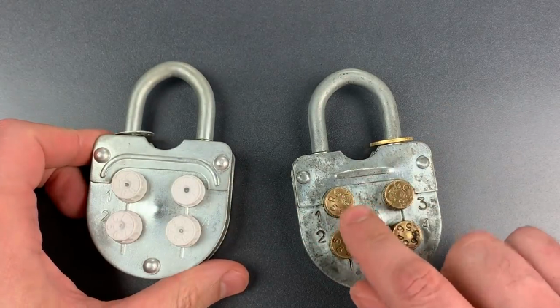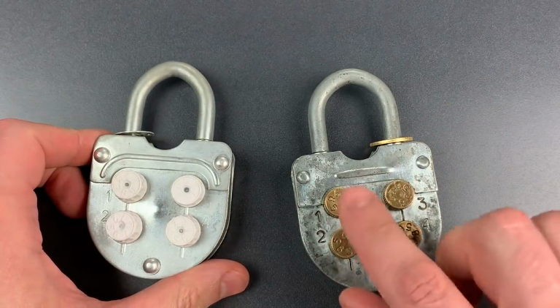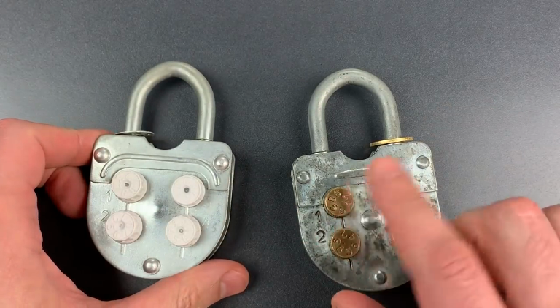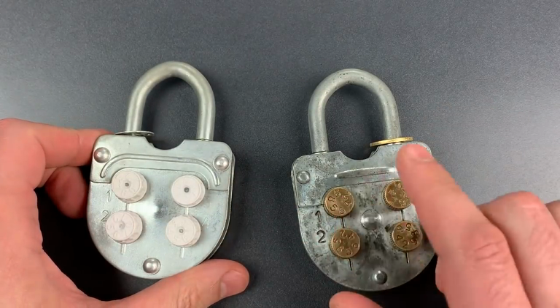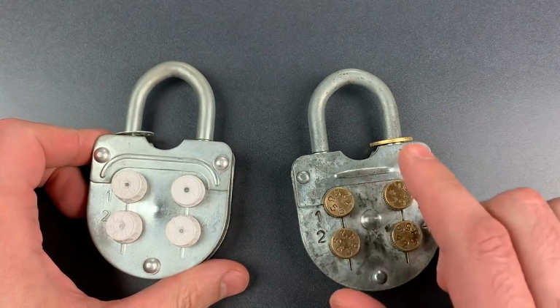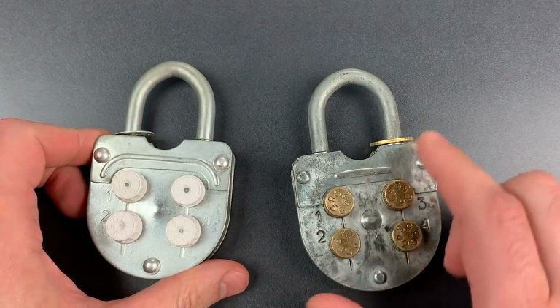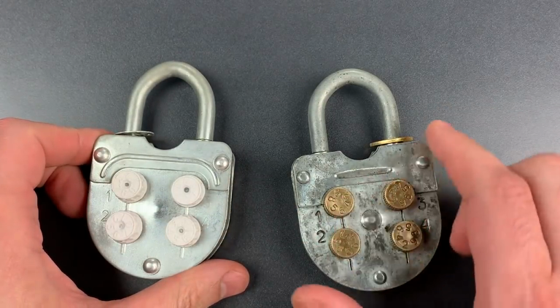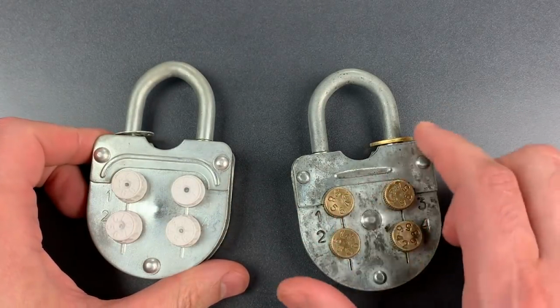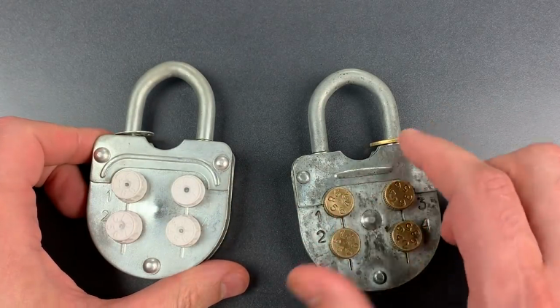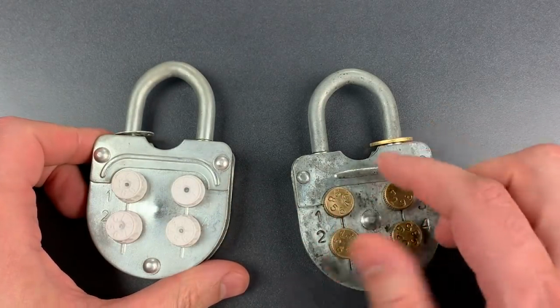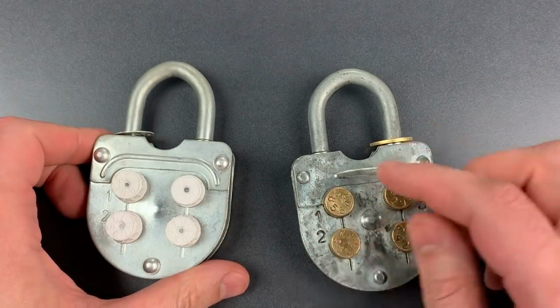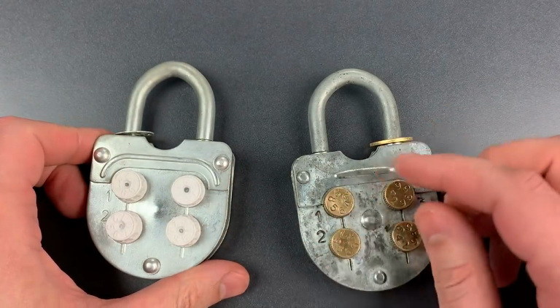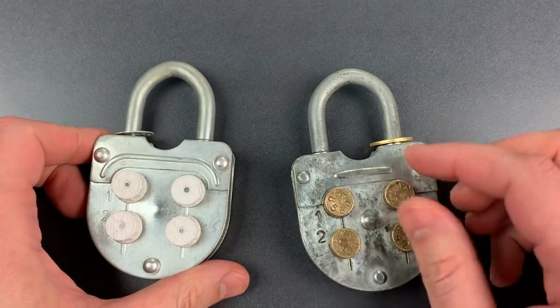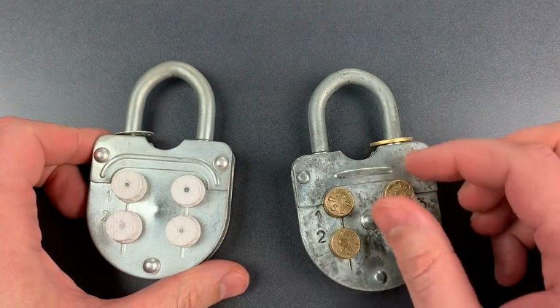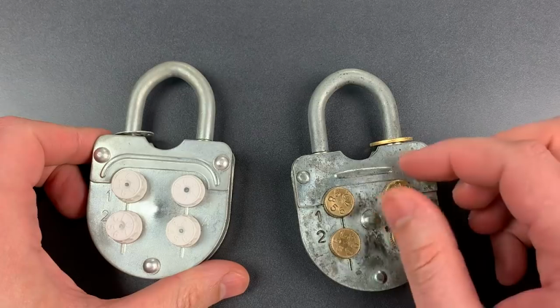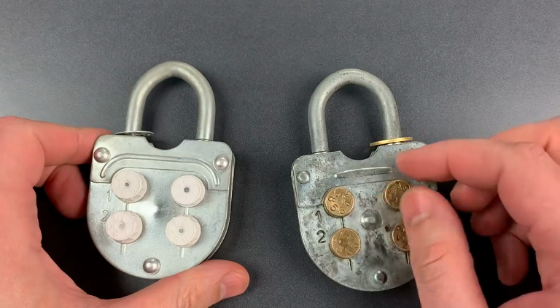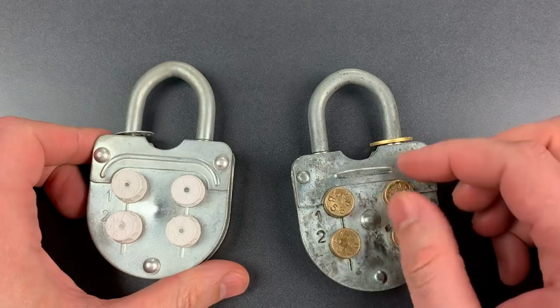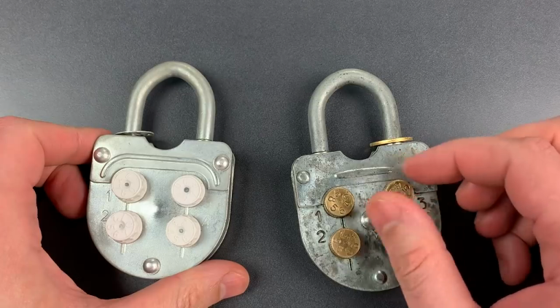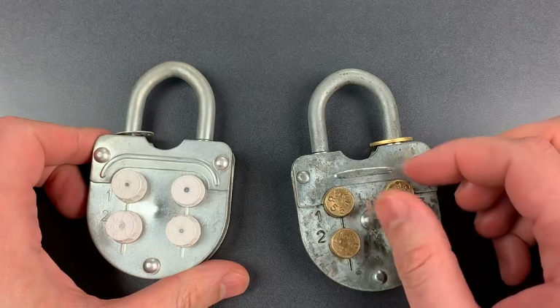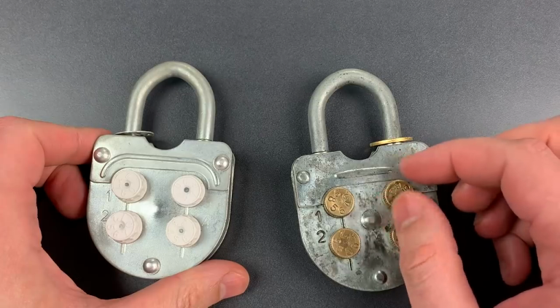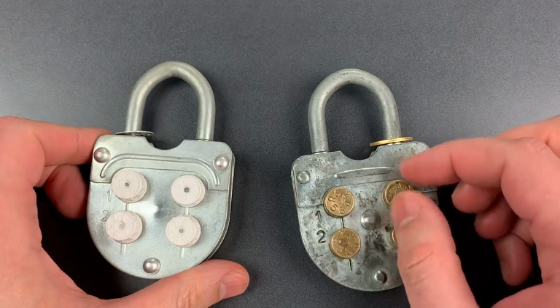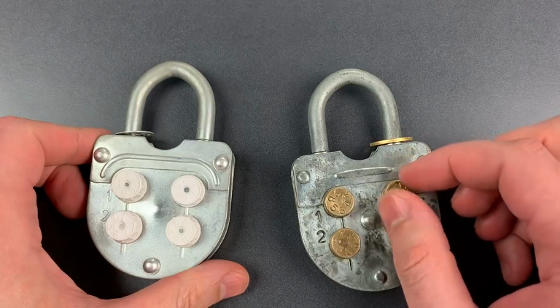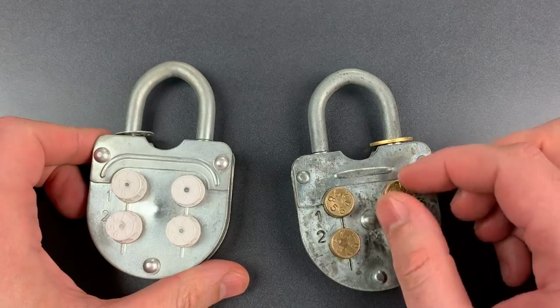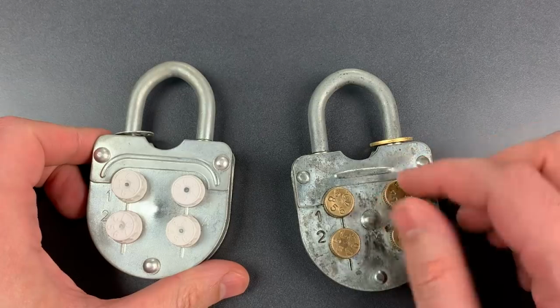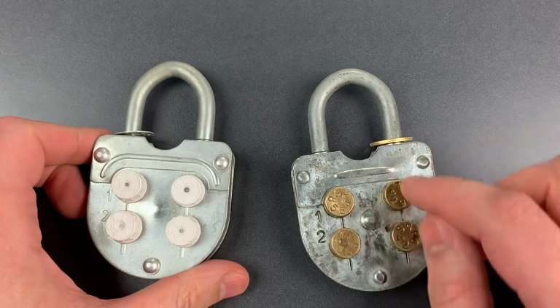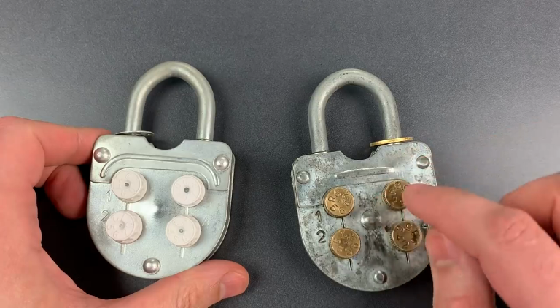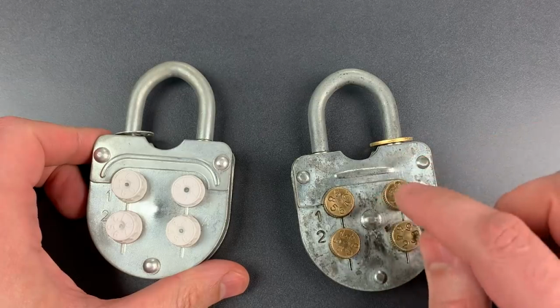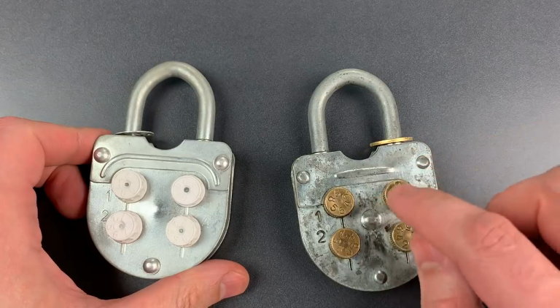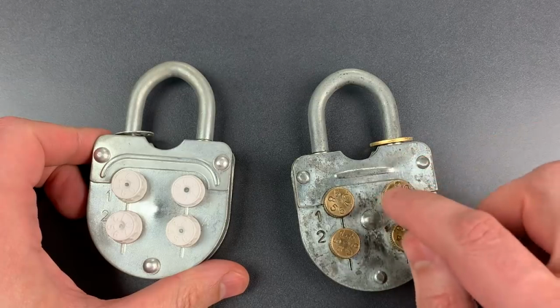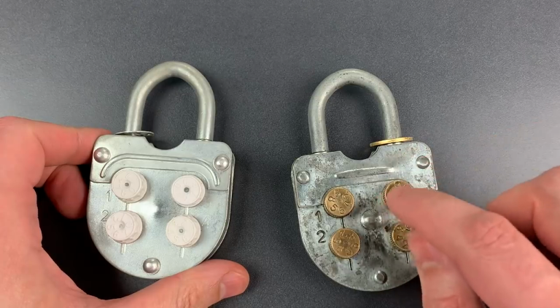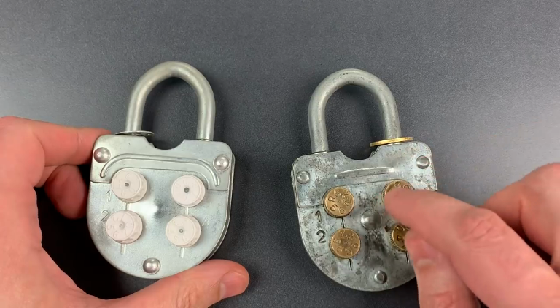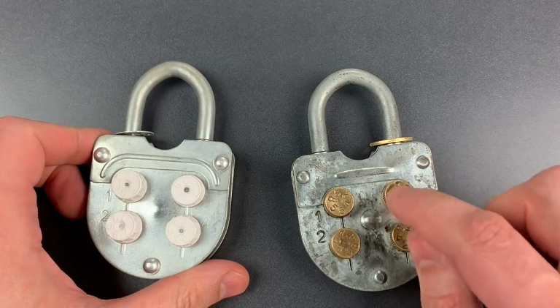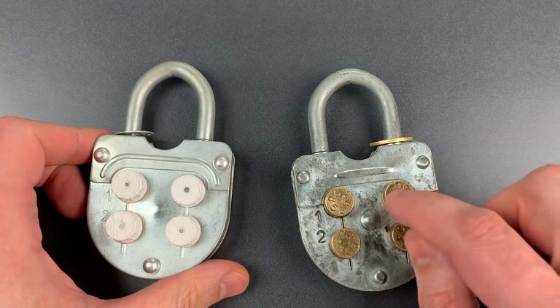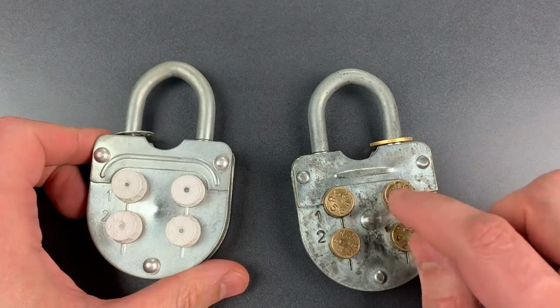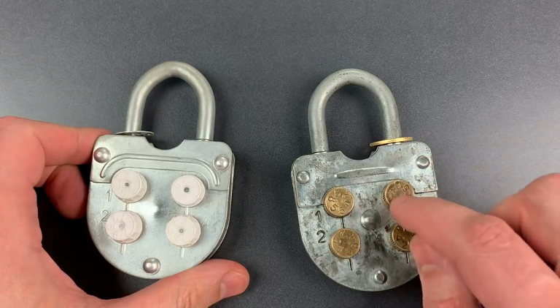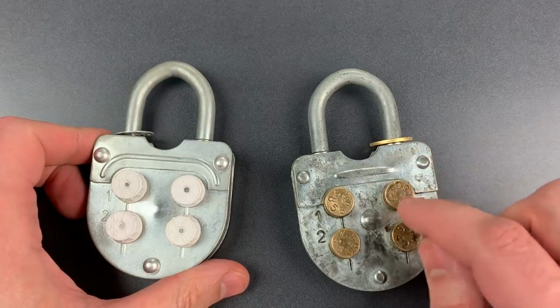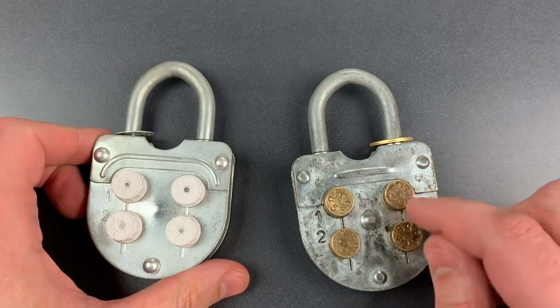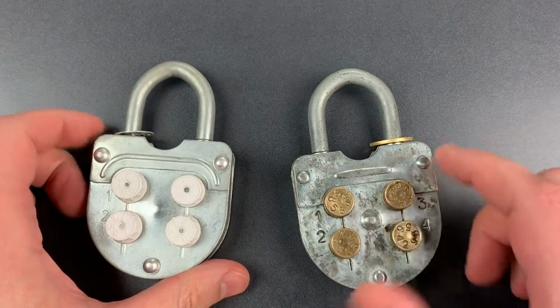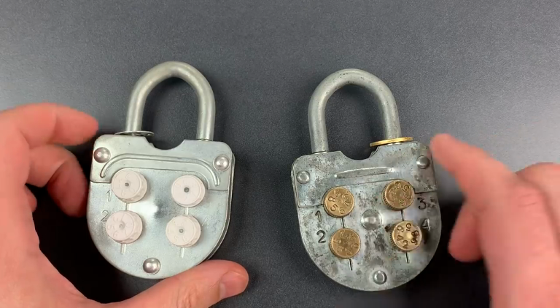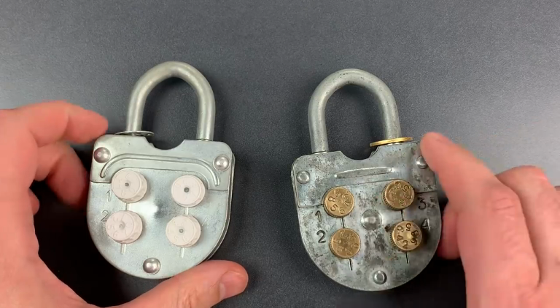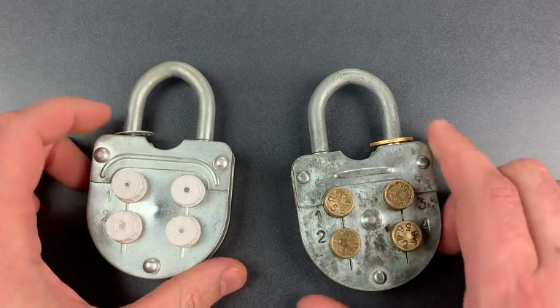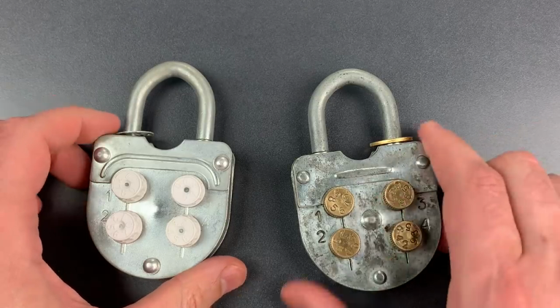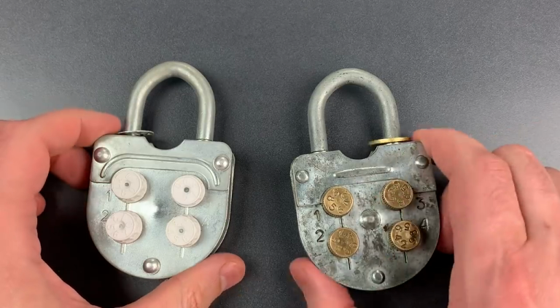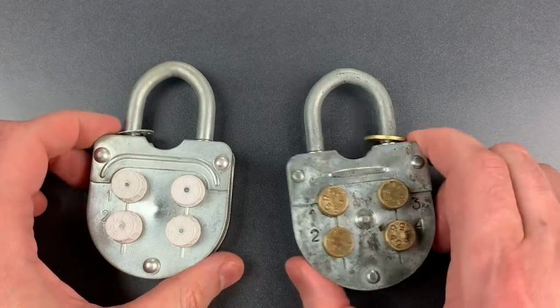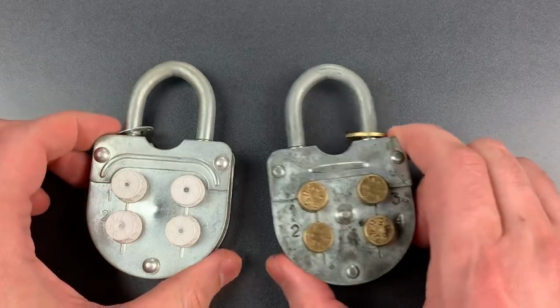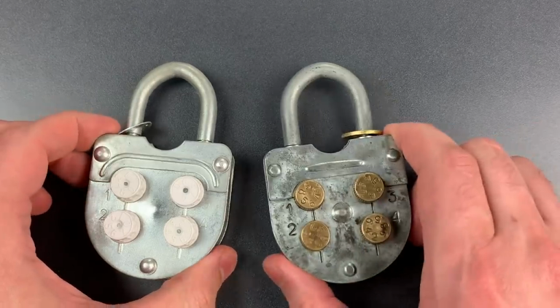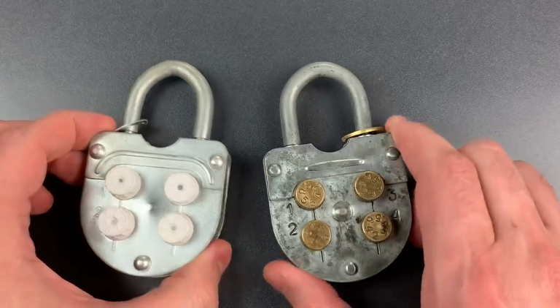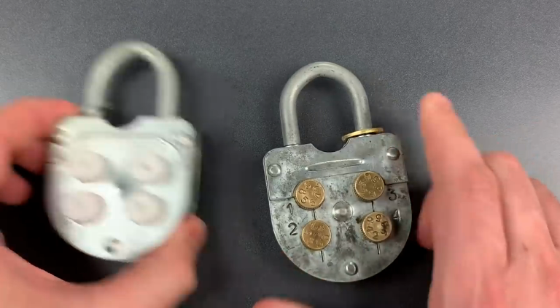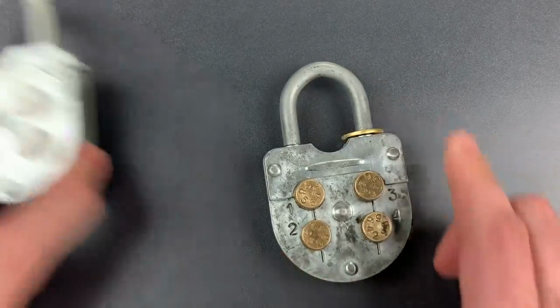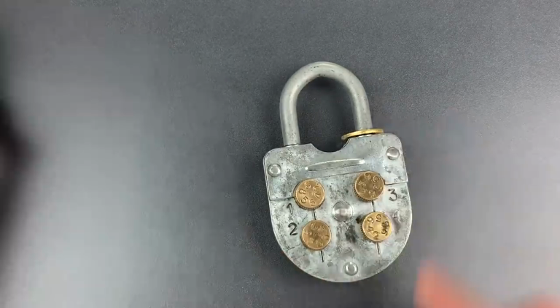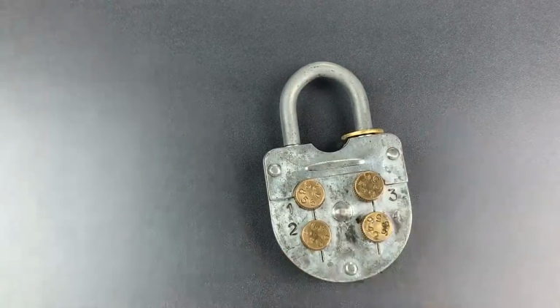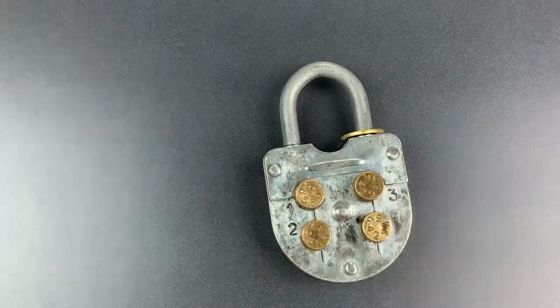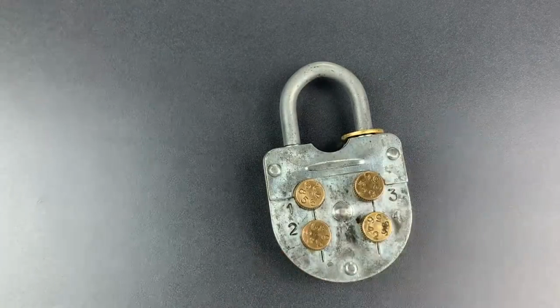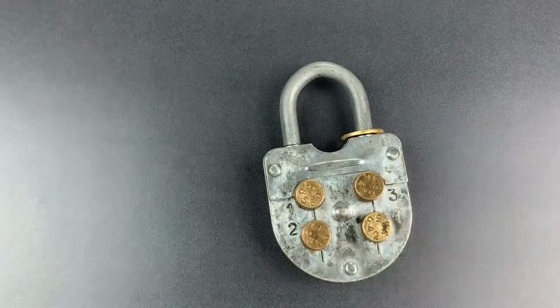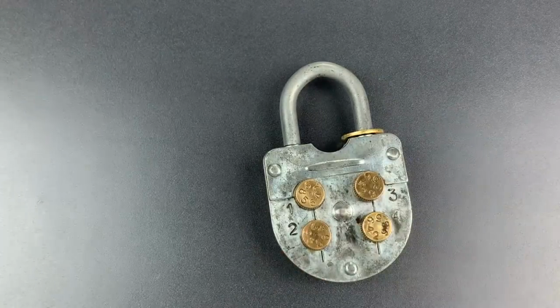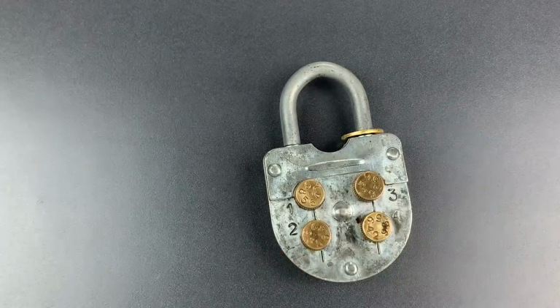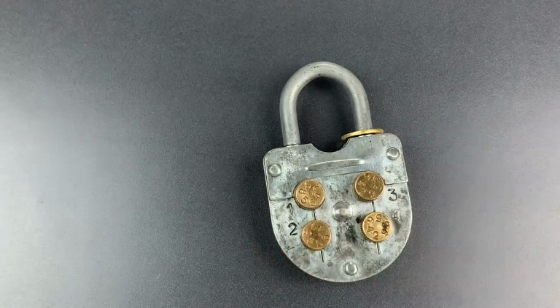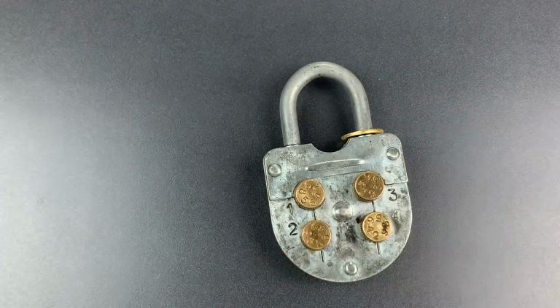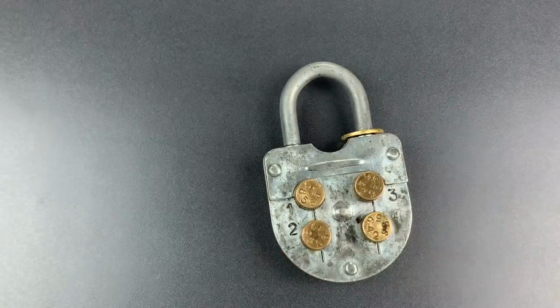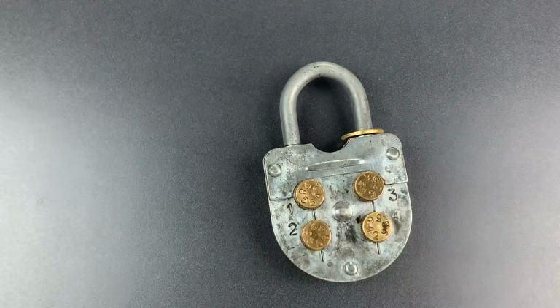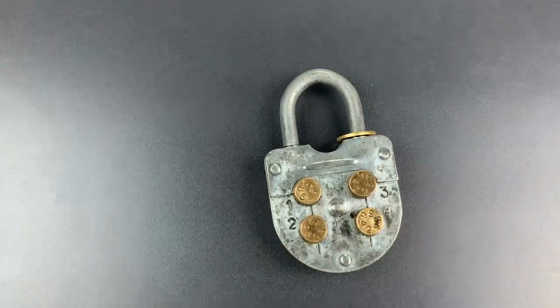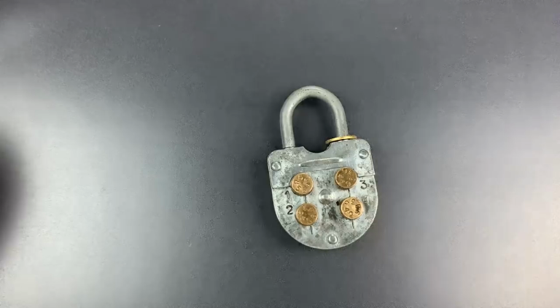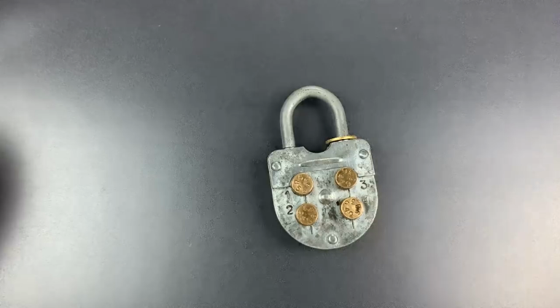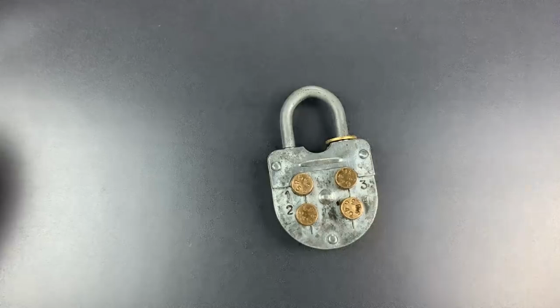But what did not change over the years was the ease with which these can be decoded. All we have to do is look for a loose spot in the travel of the knobs. So let's scramble these wheels.